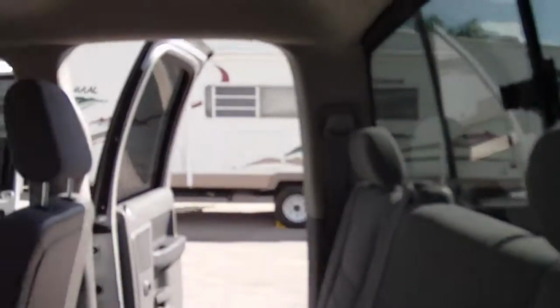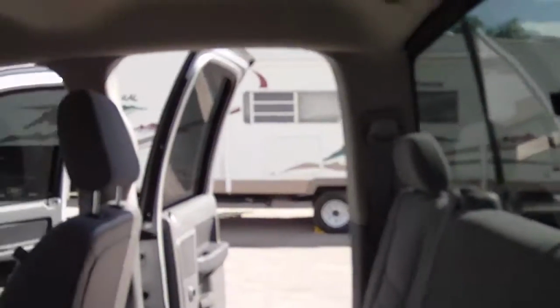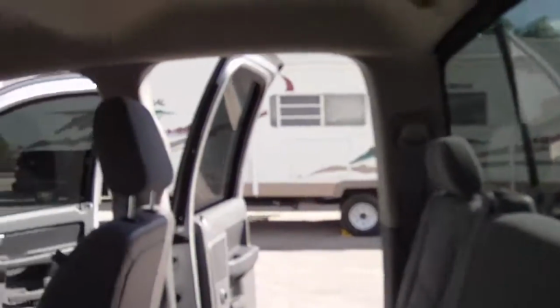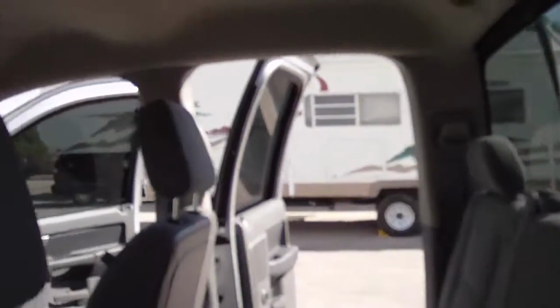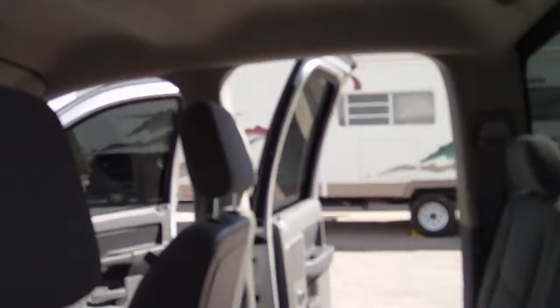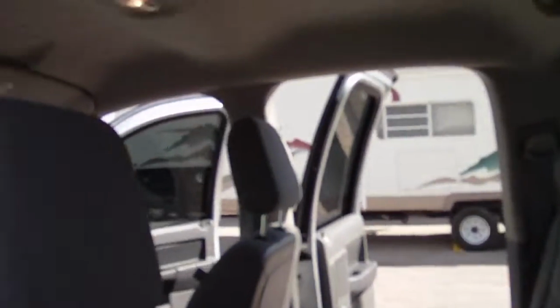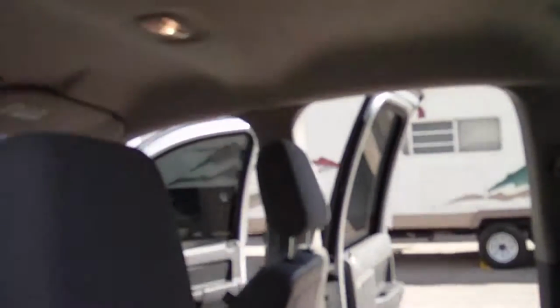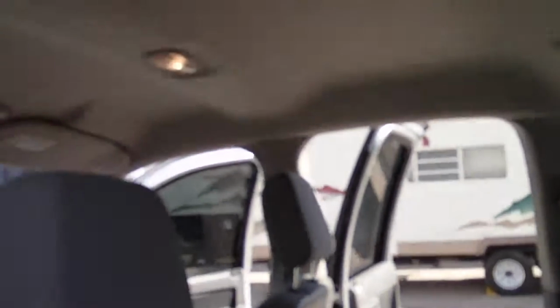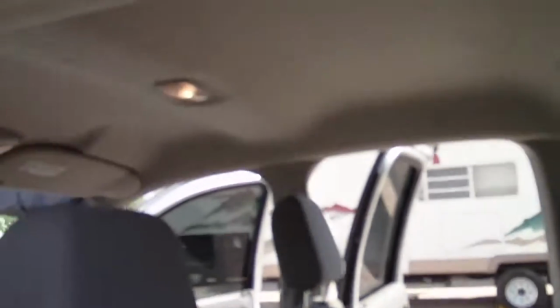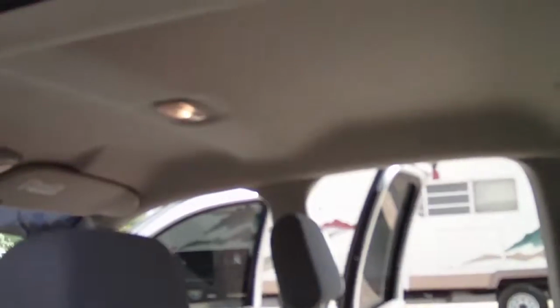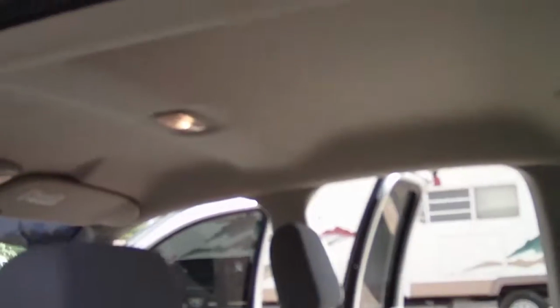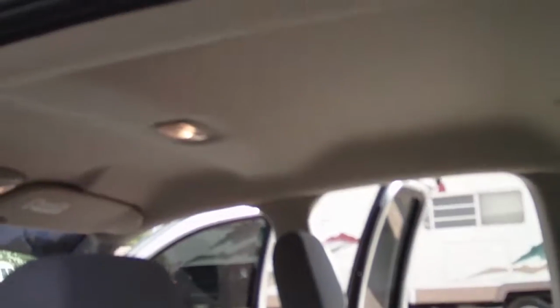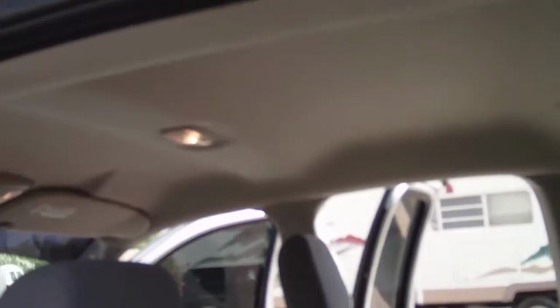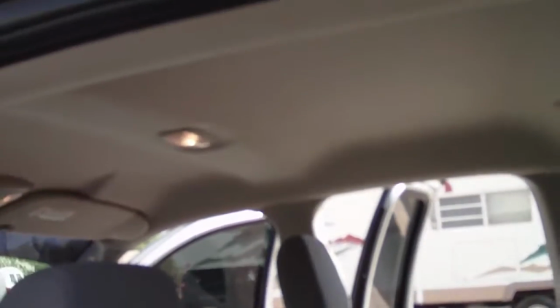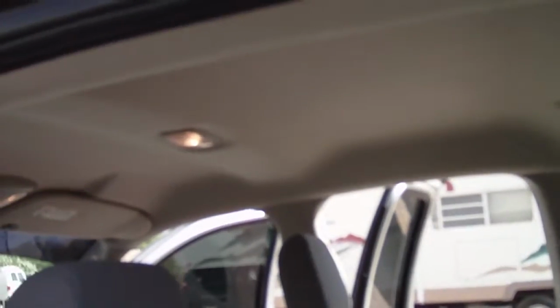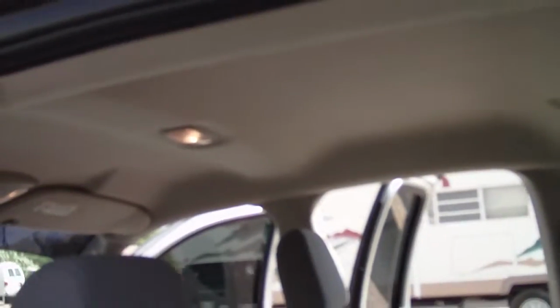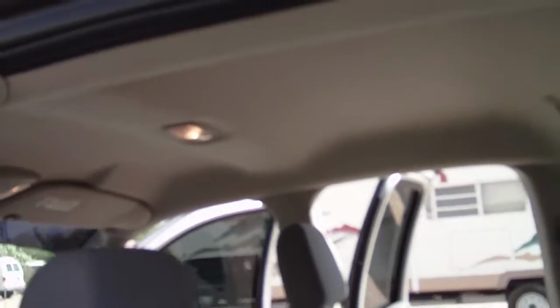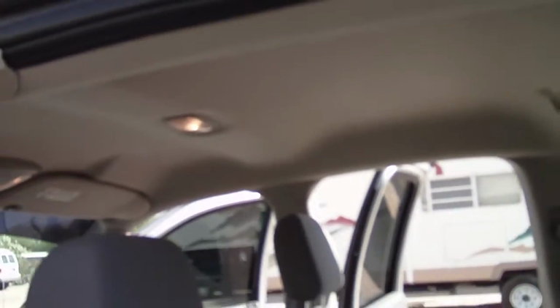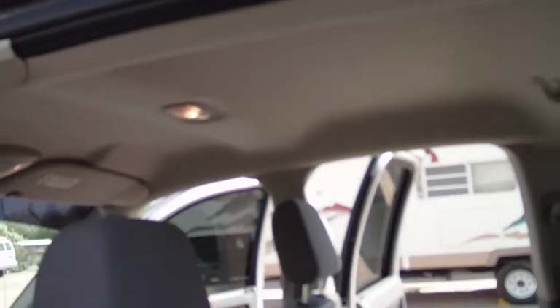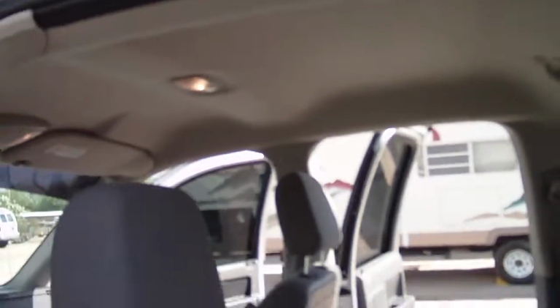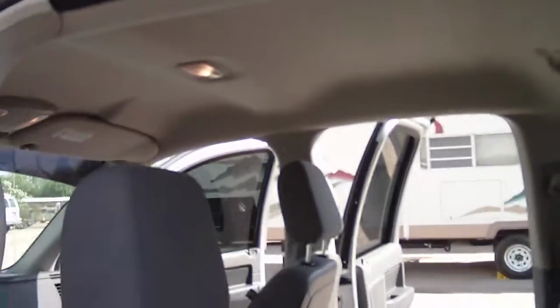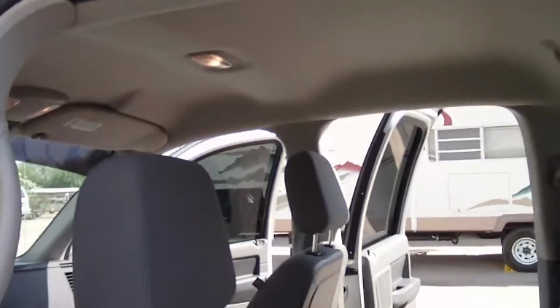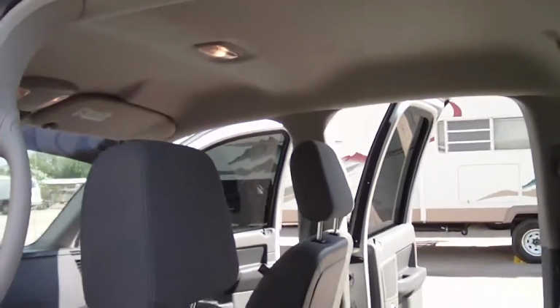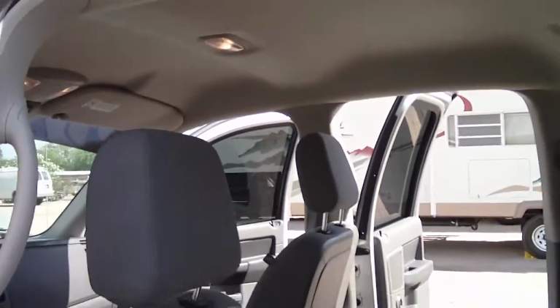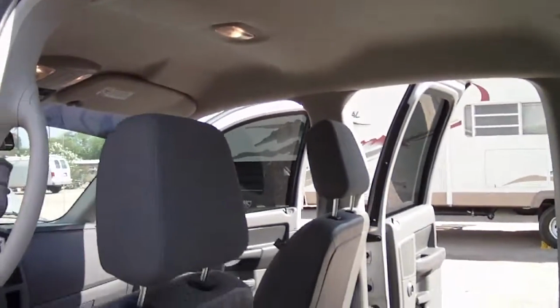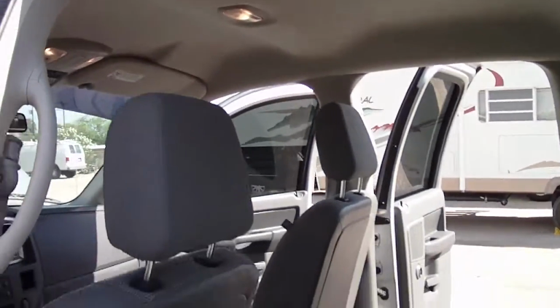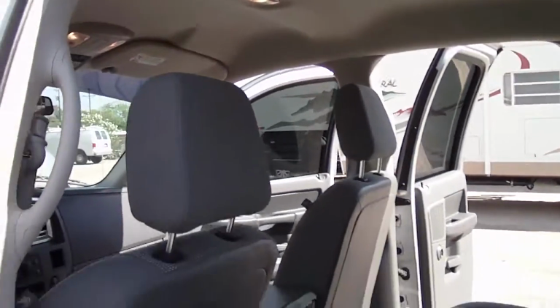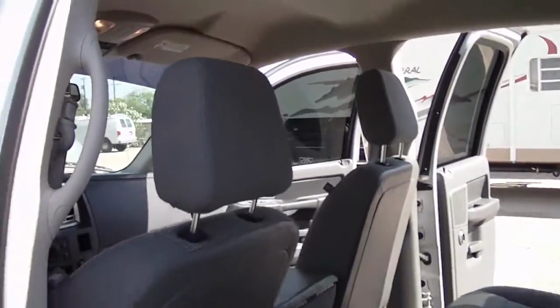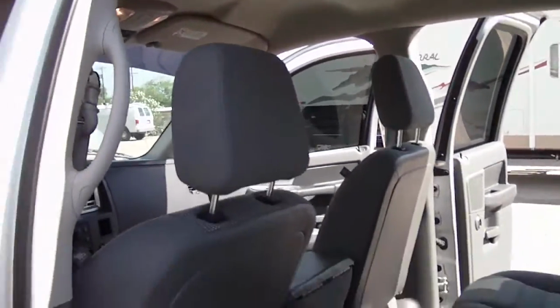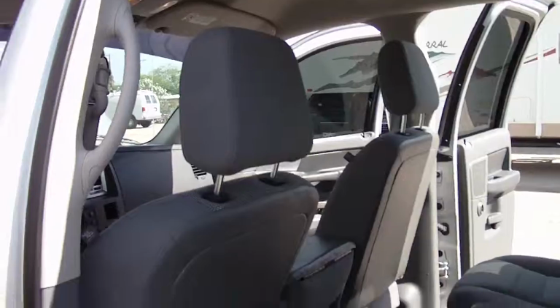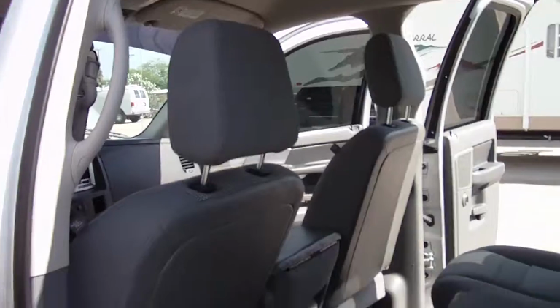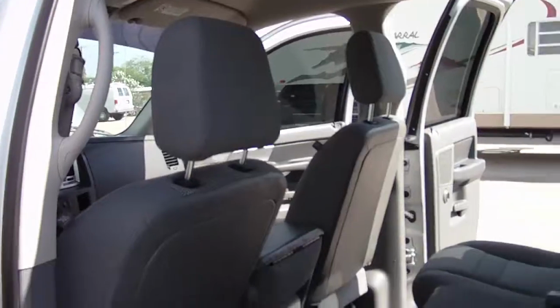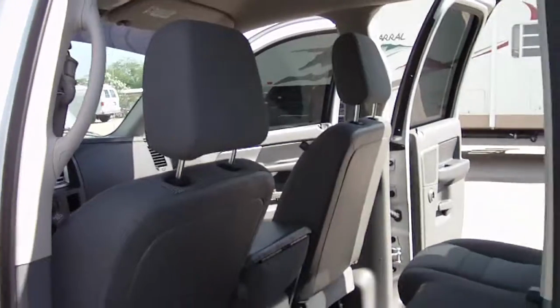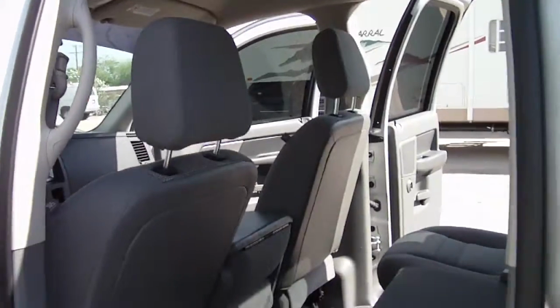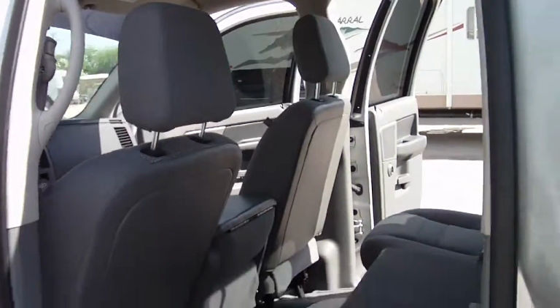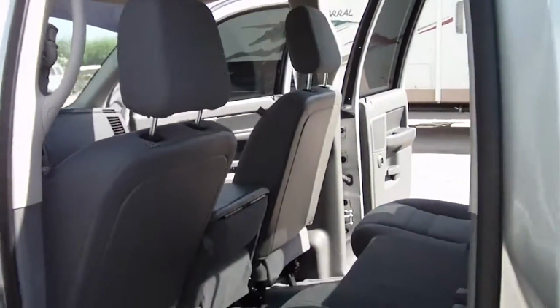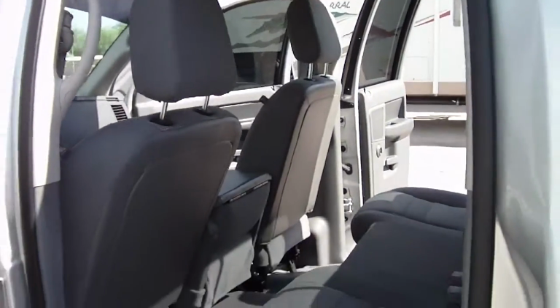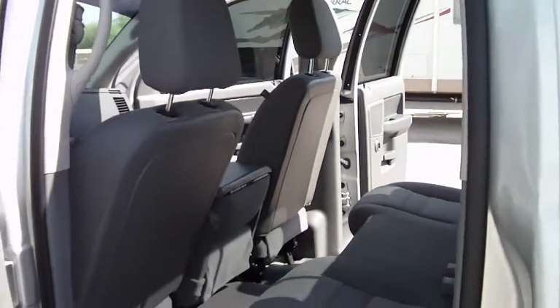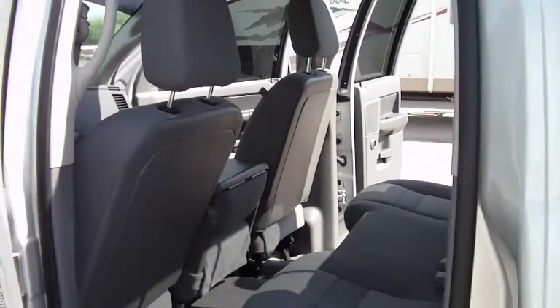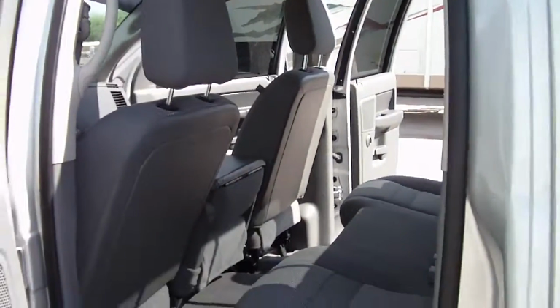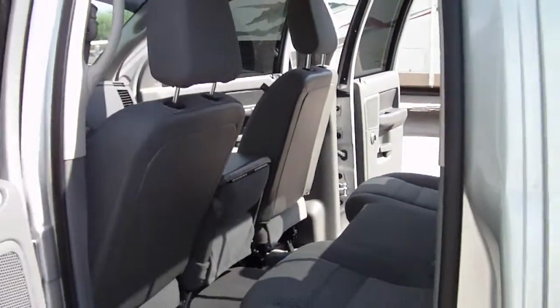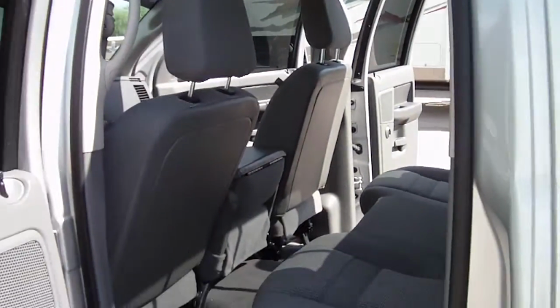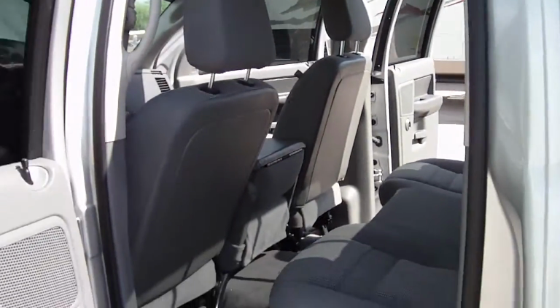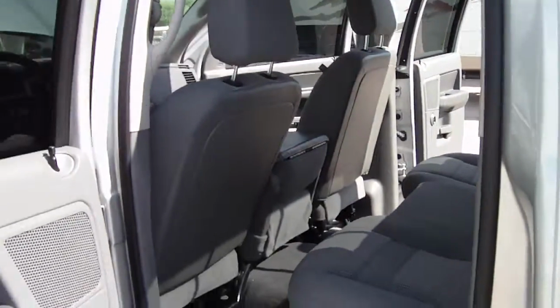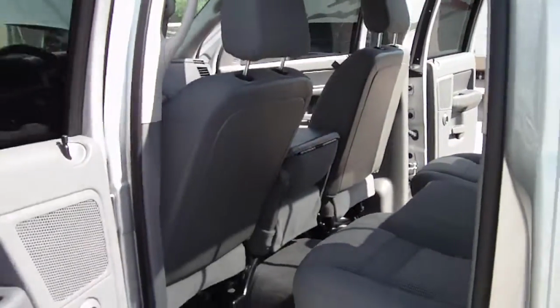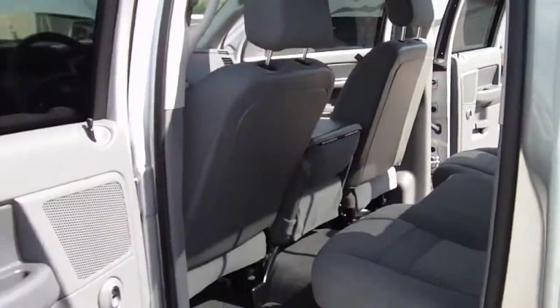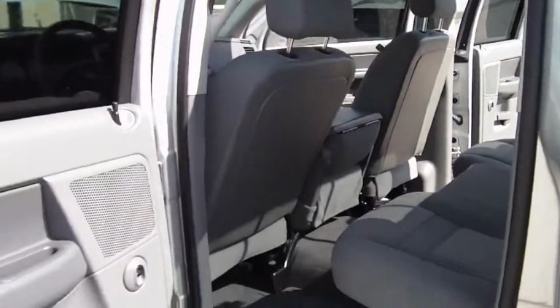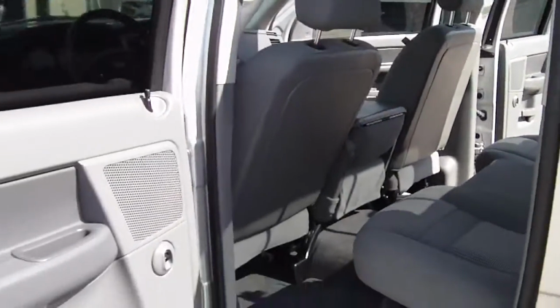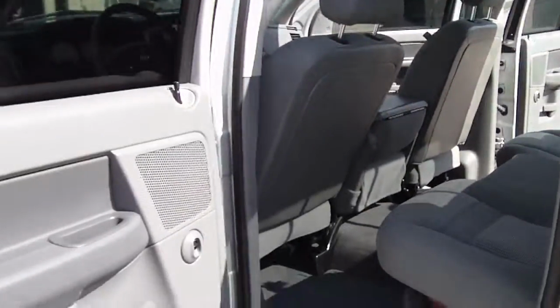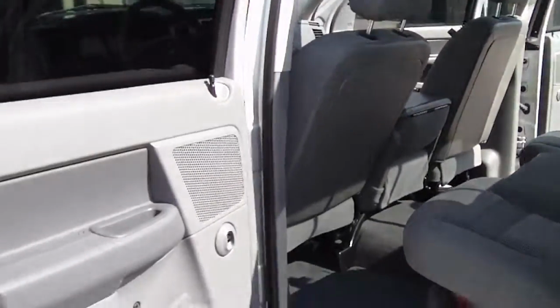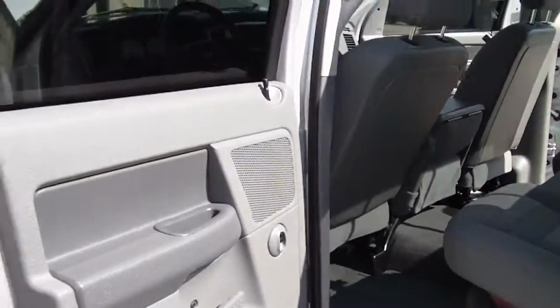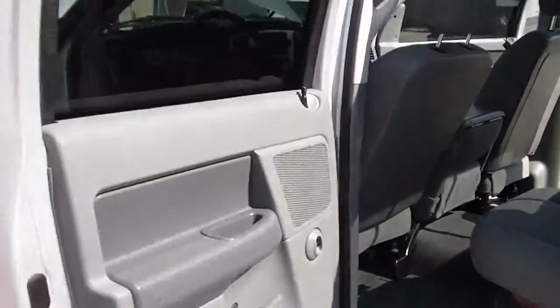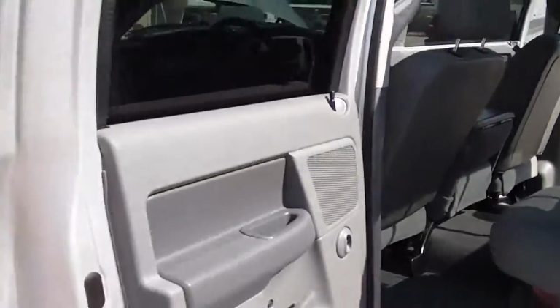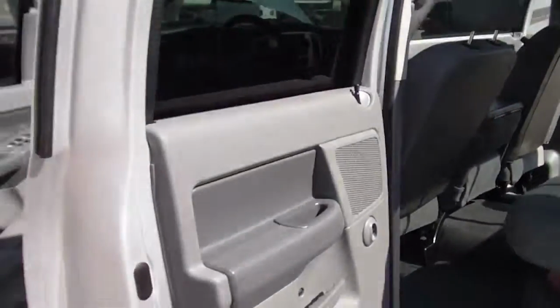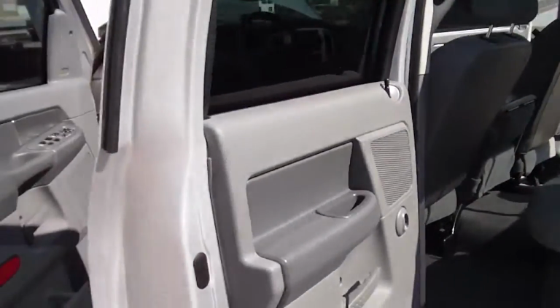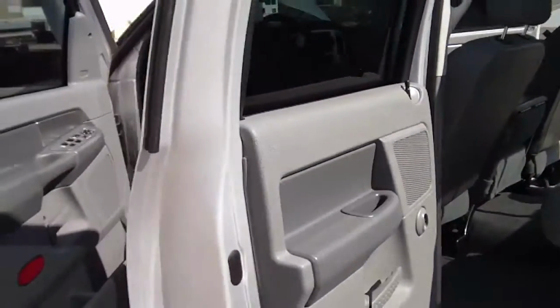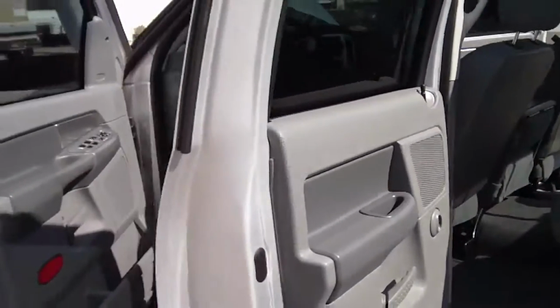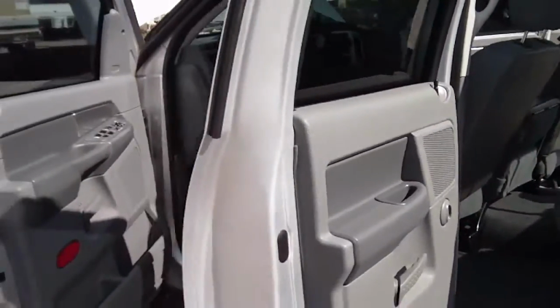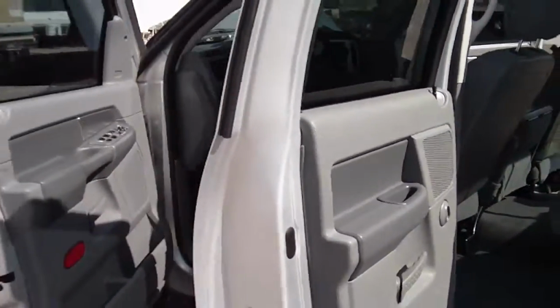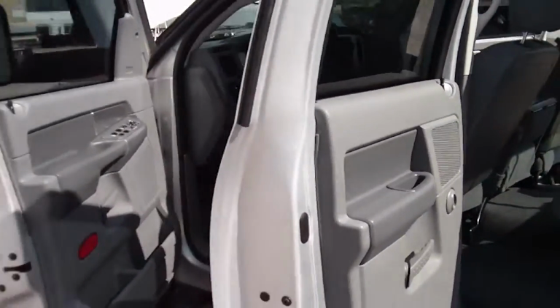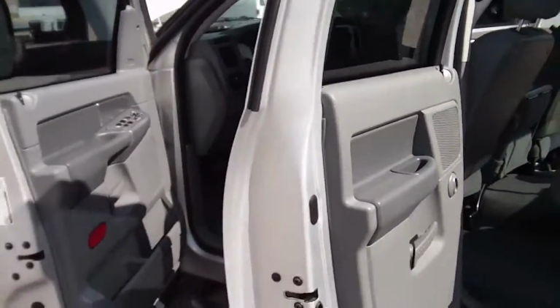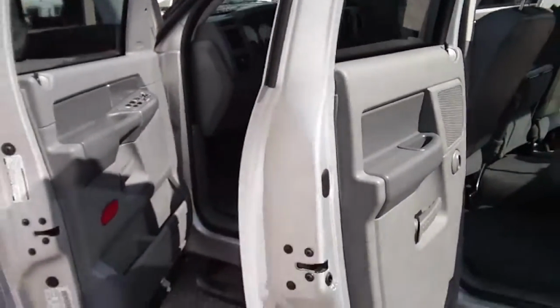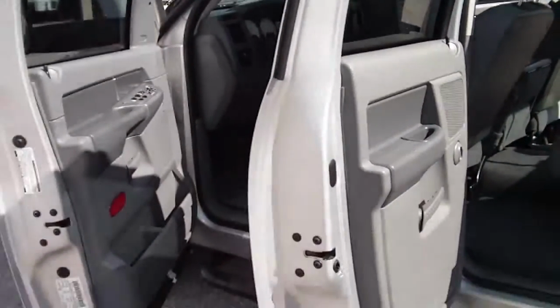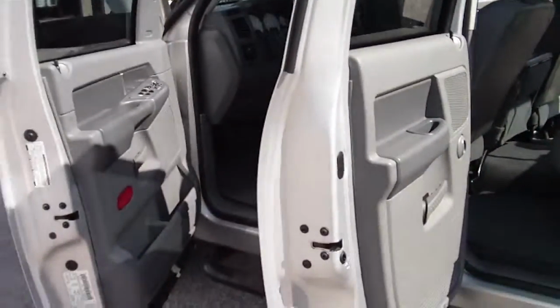It's a very, very clean pickup truck. So give us a call. 520-293-1010 is our phone number.